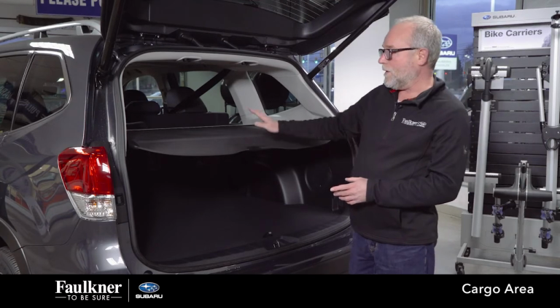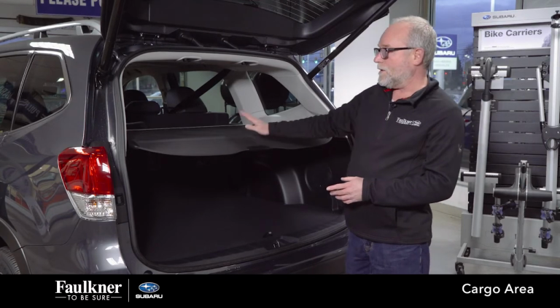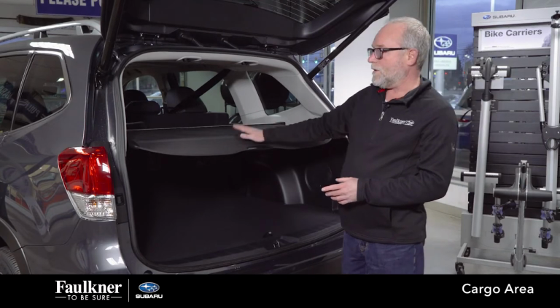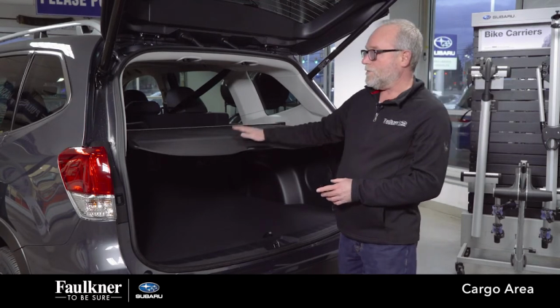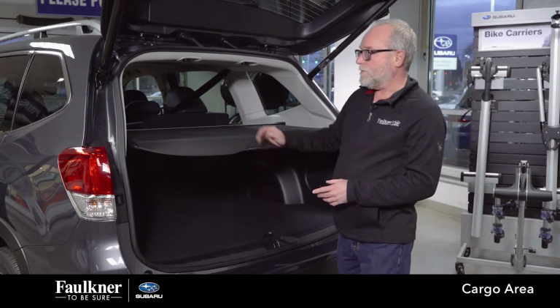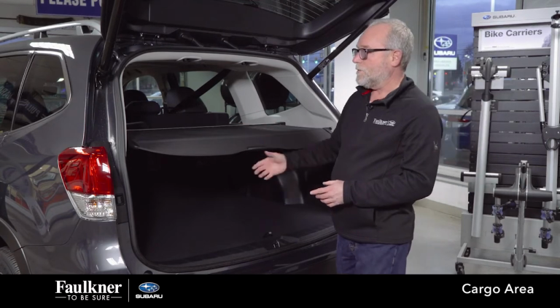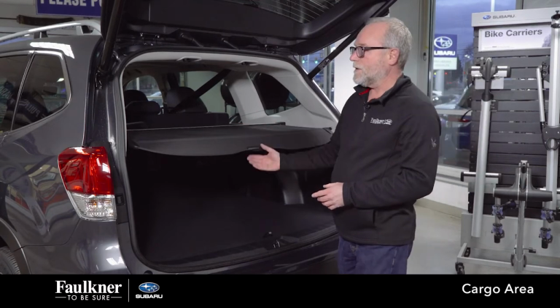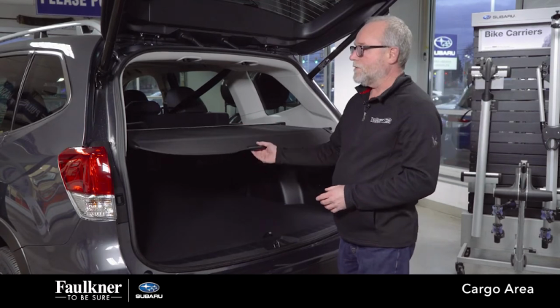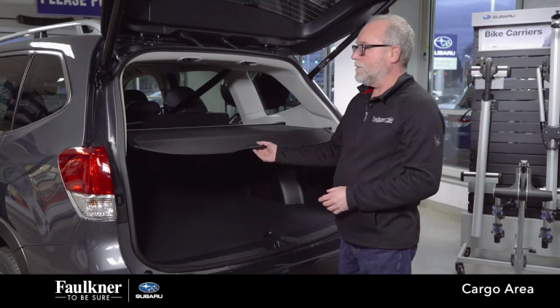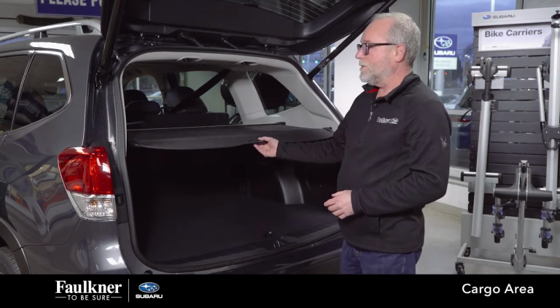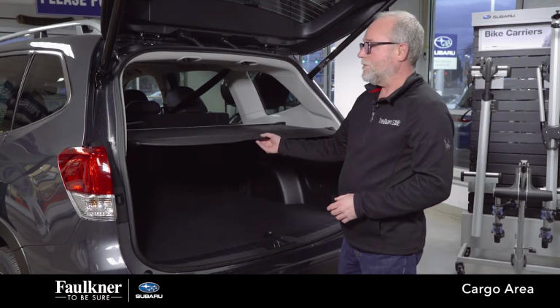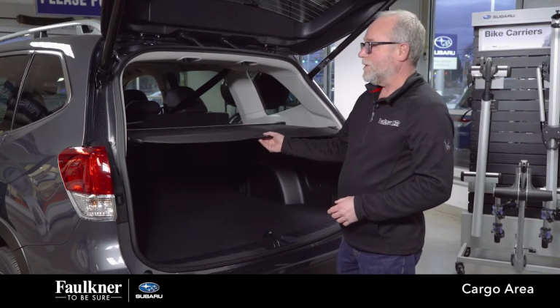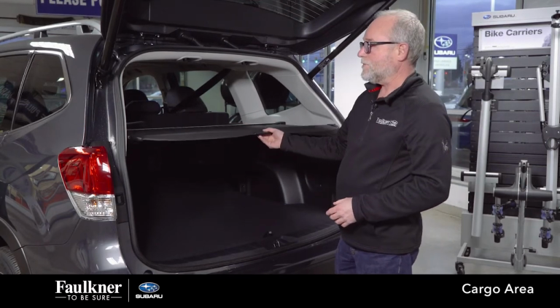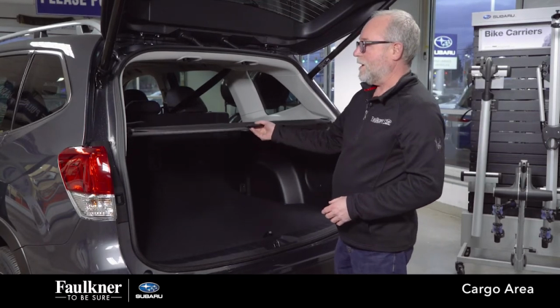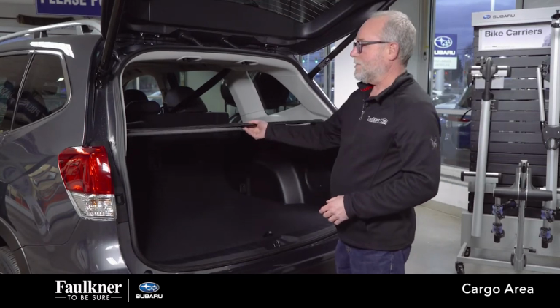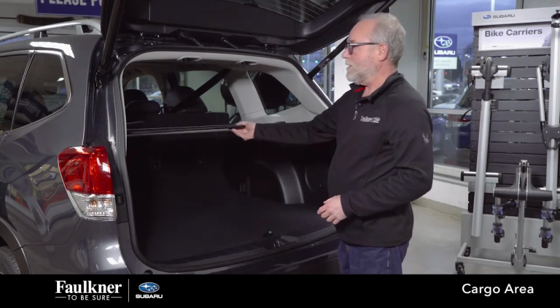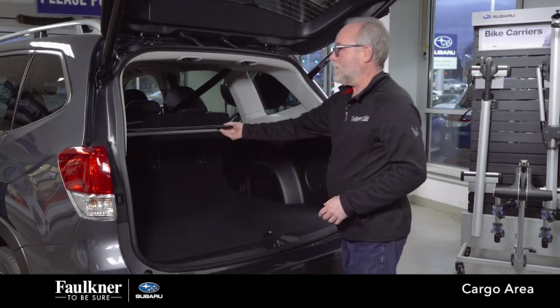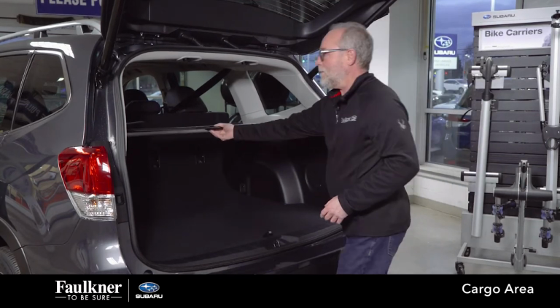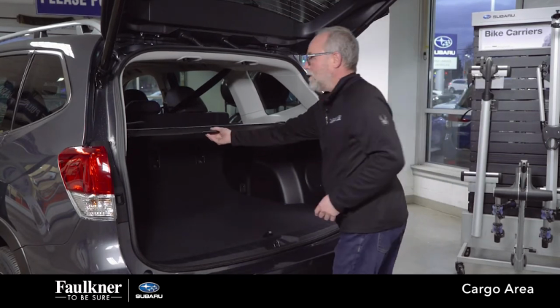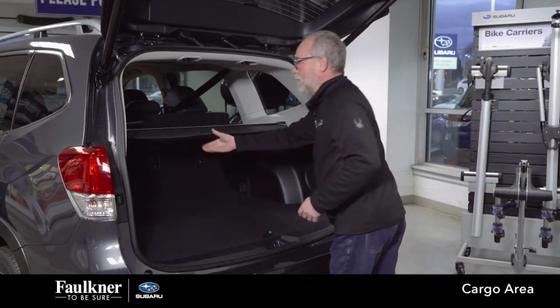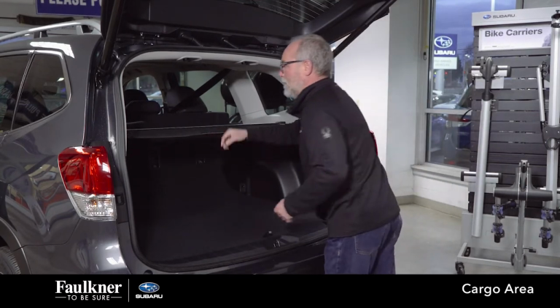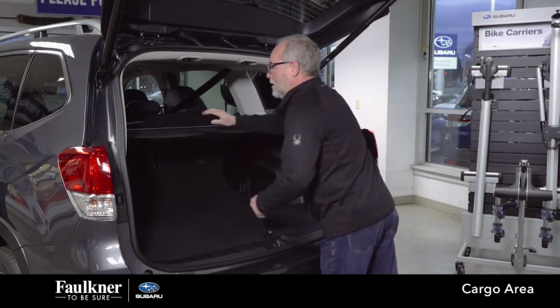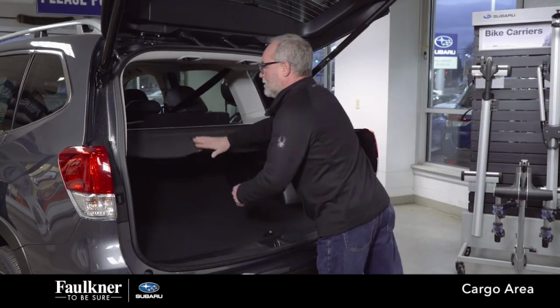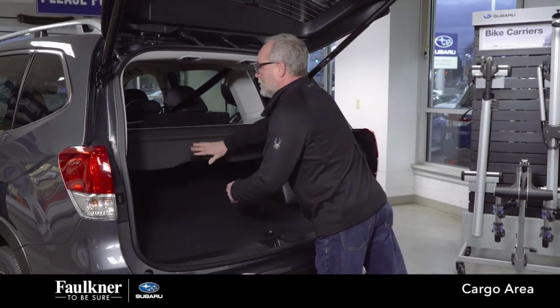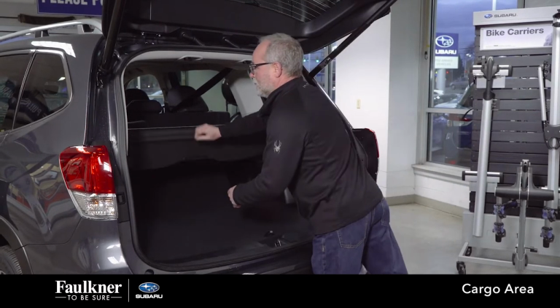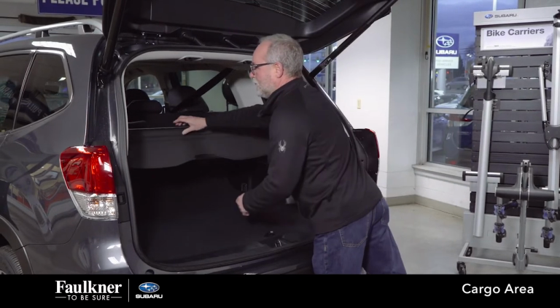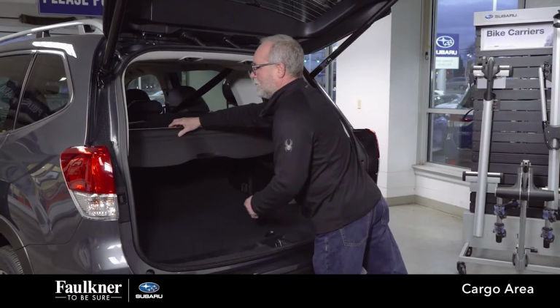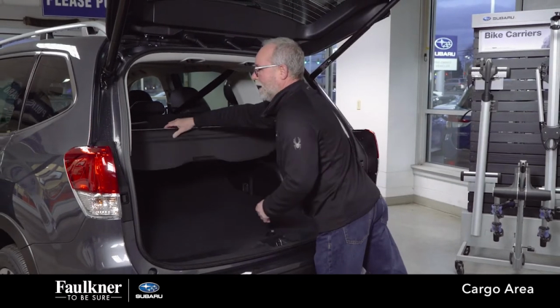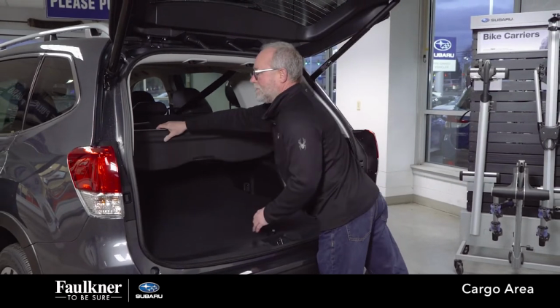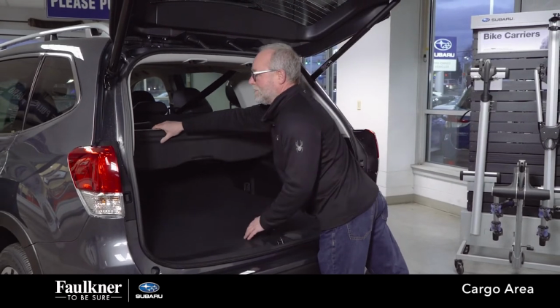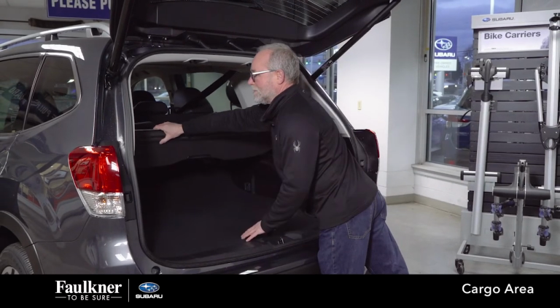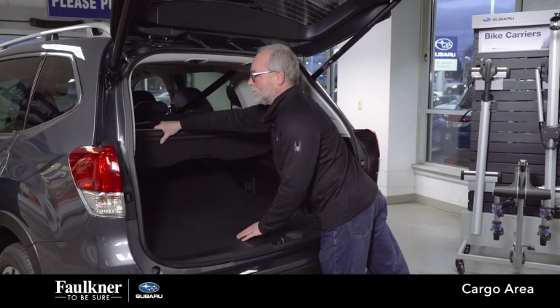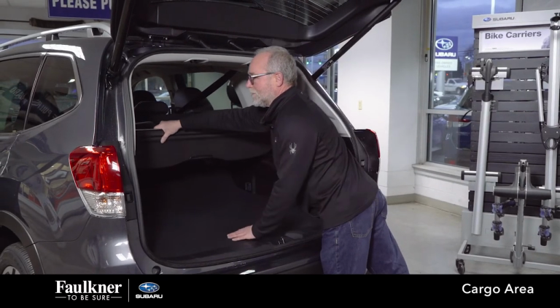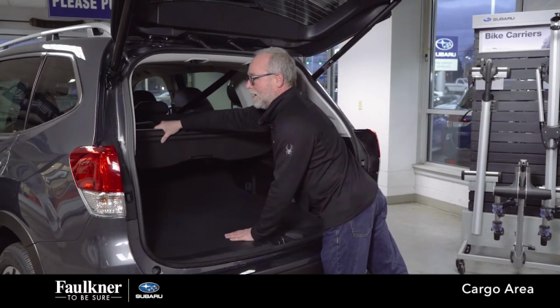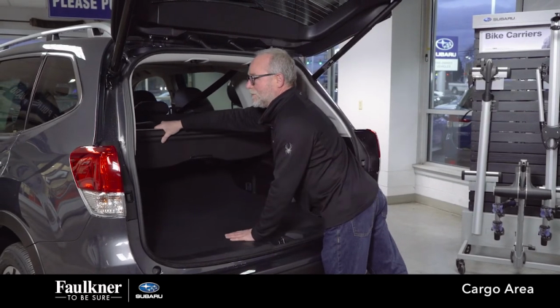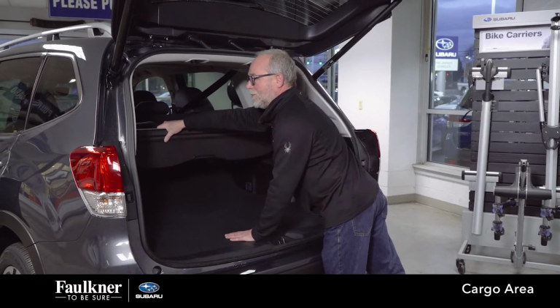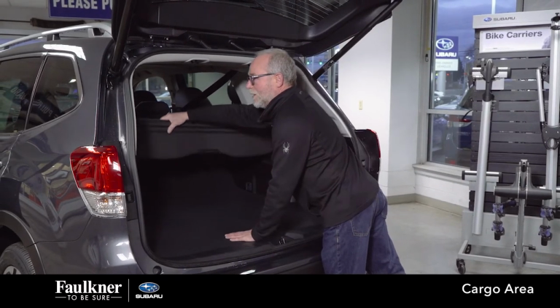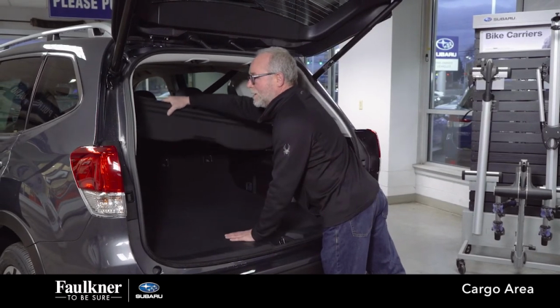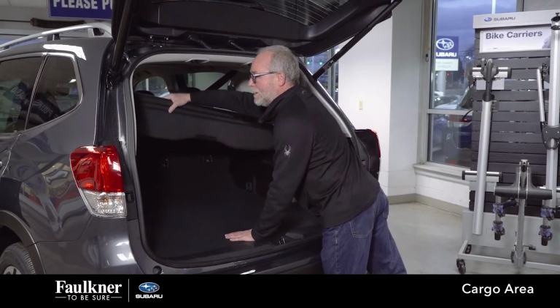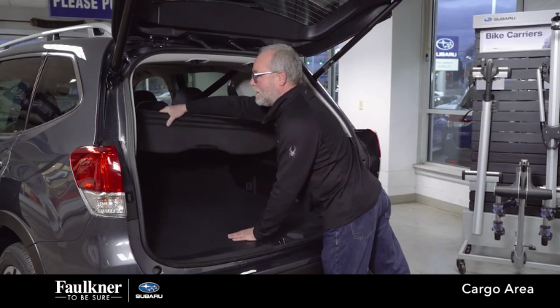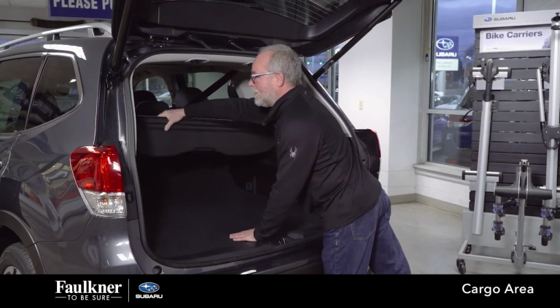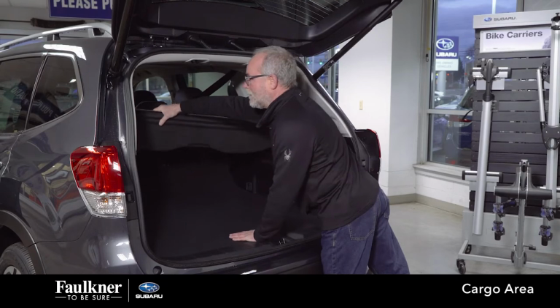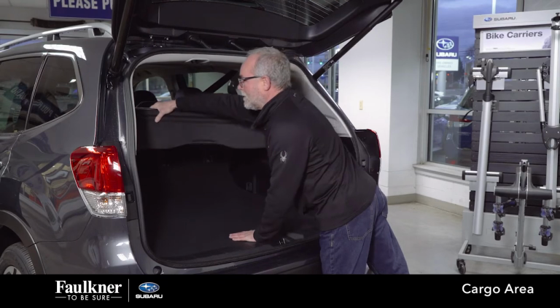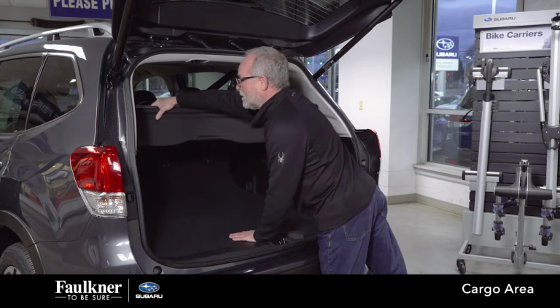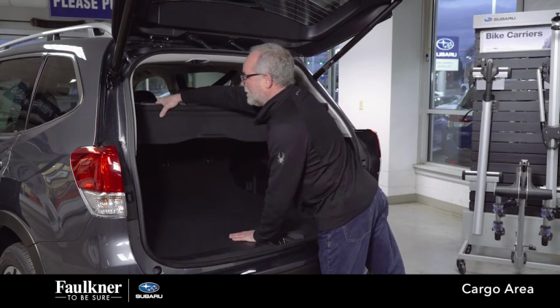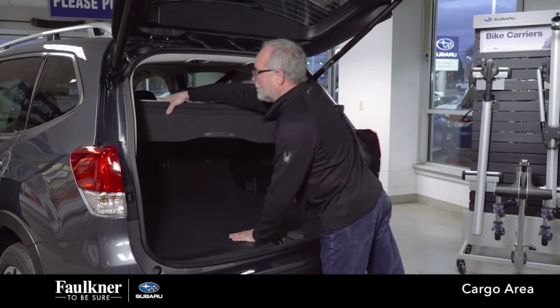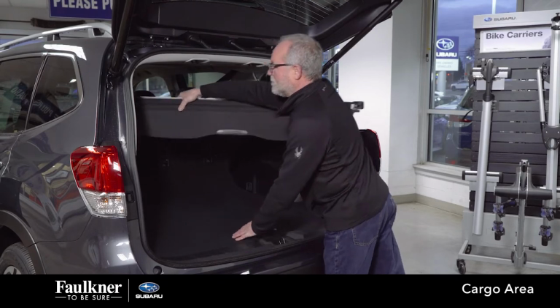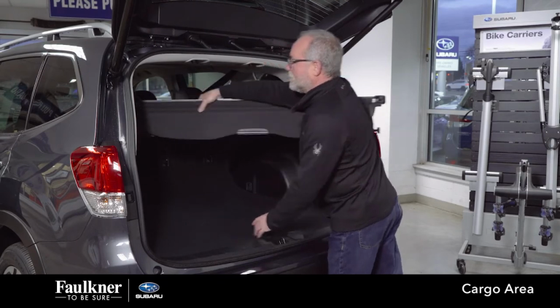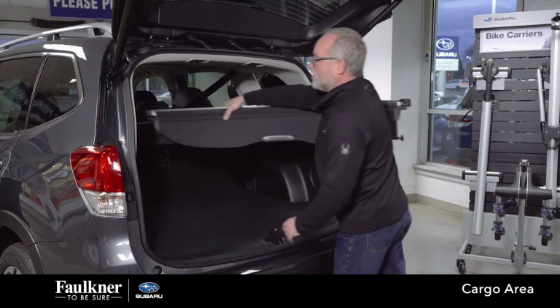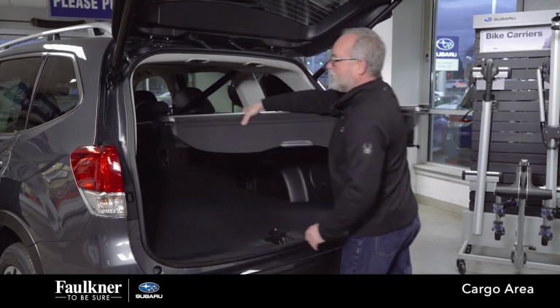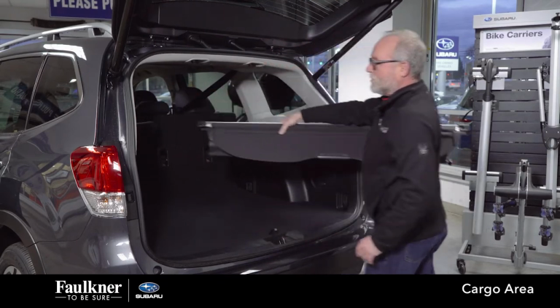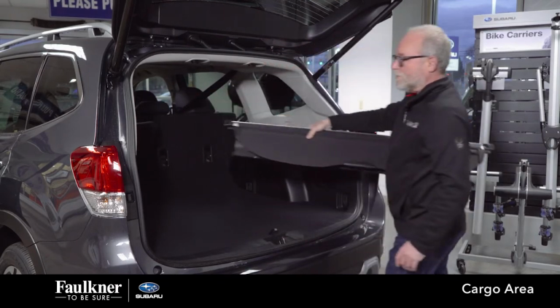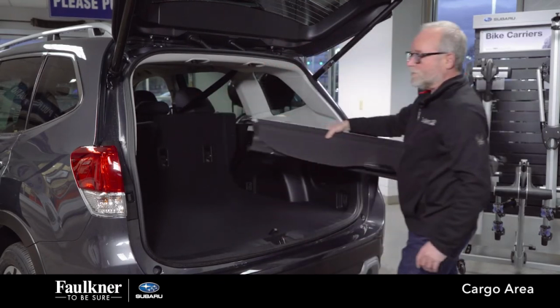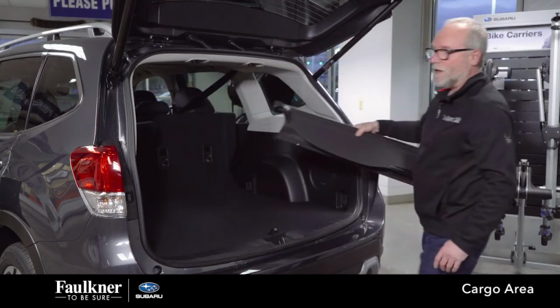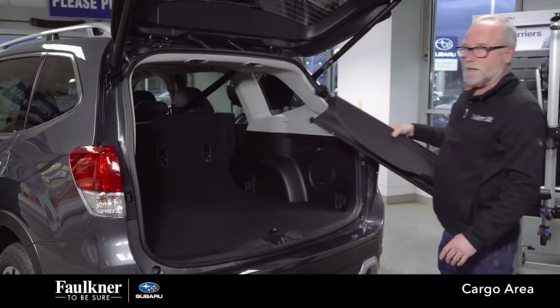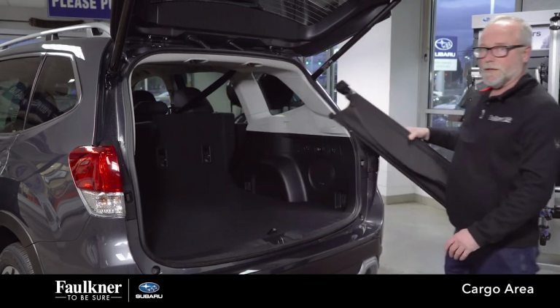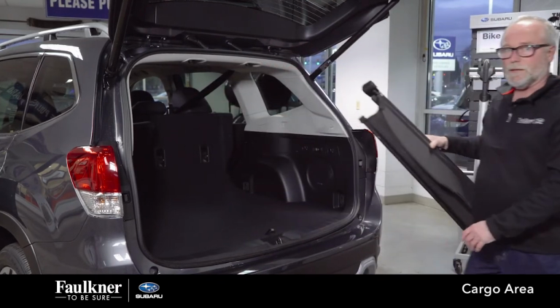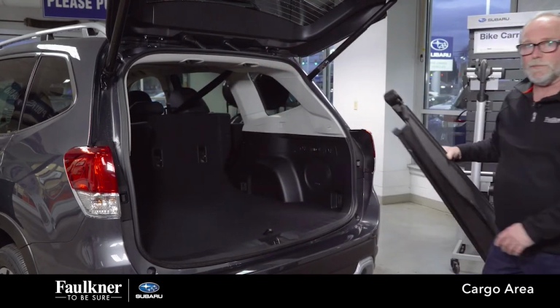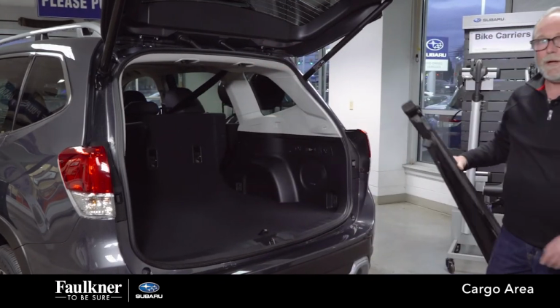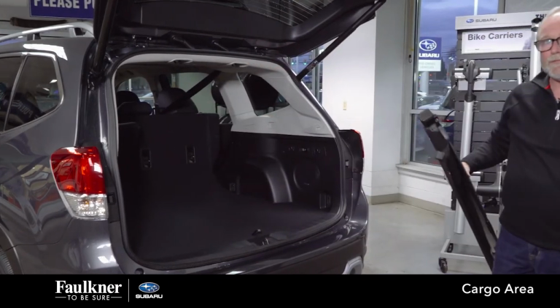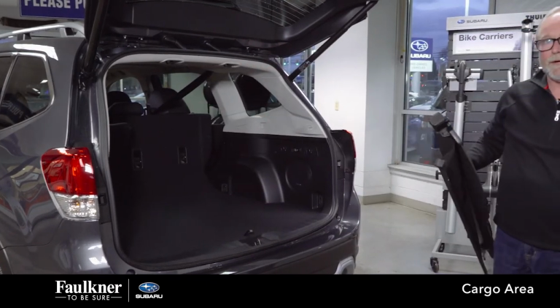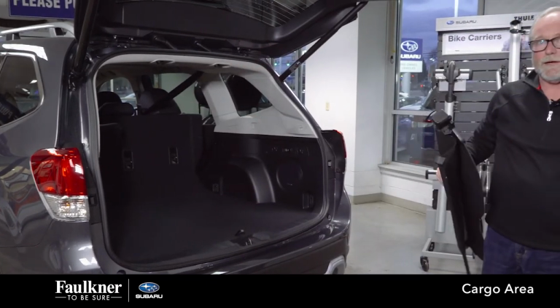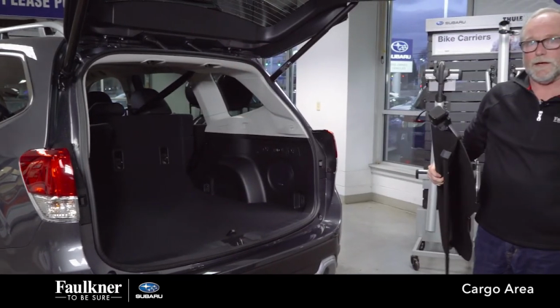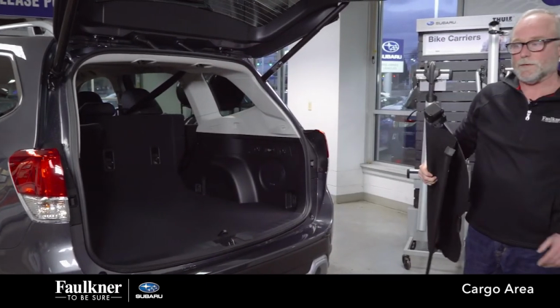Now, if you do want to remove this cover, retract it, grab the bar, push it to the right, and it pops right out.